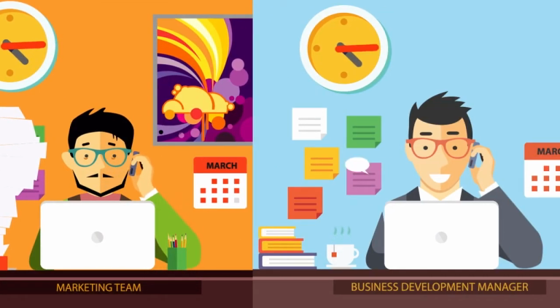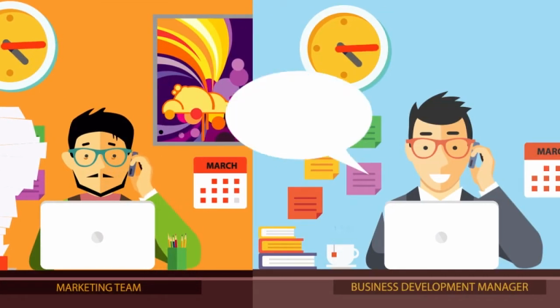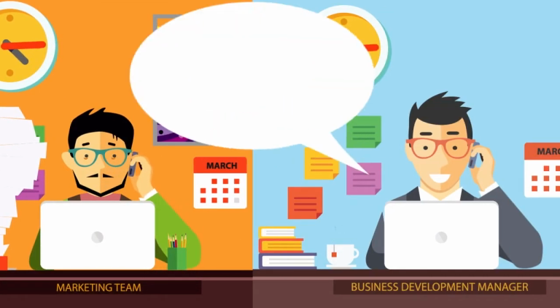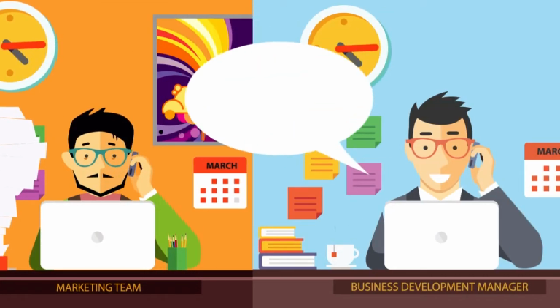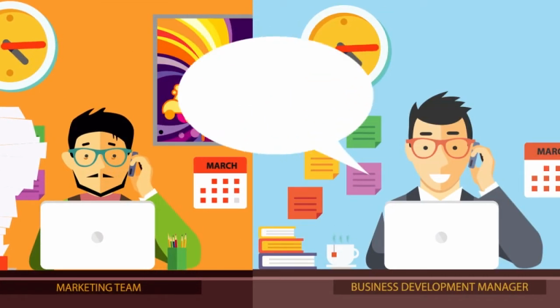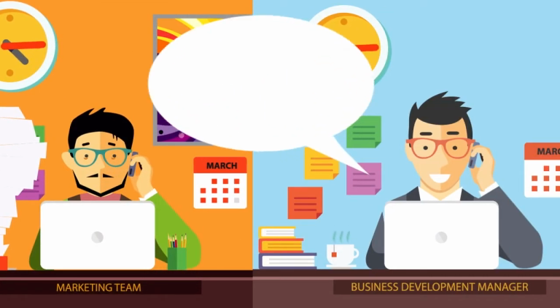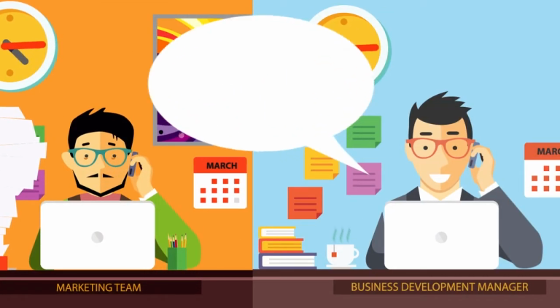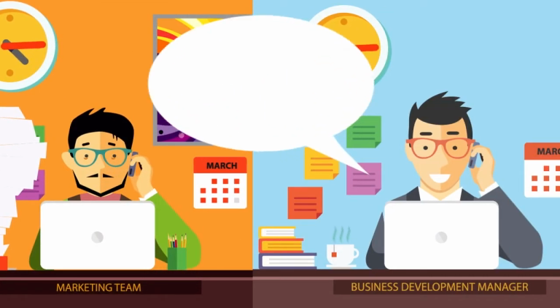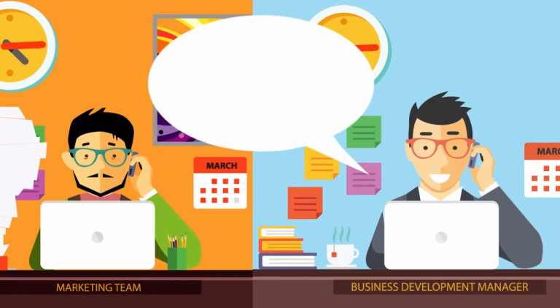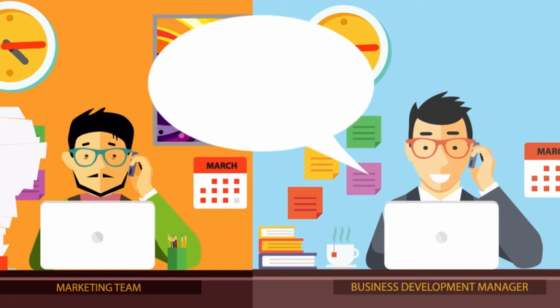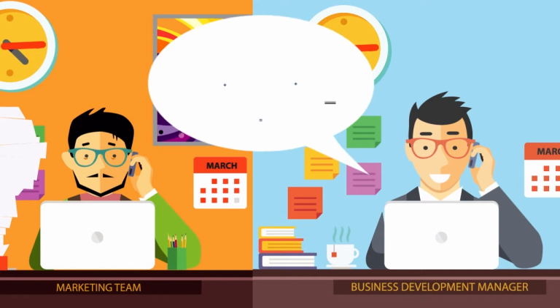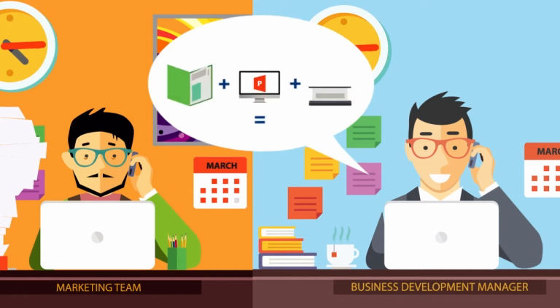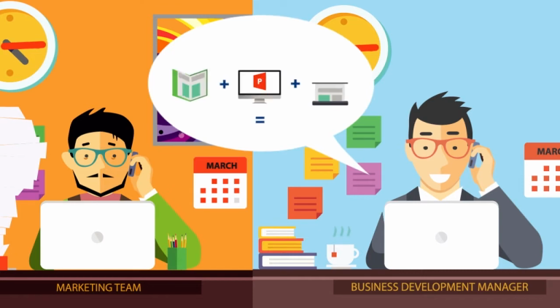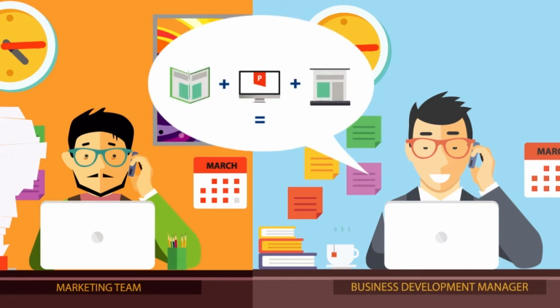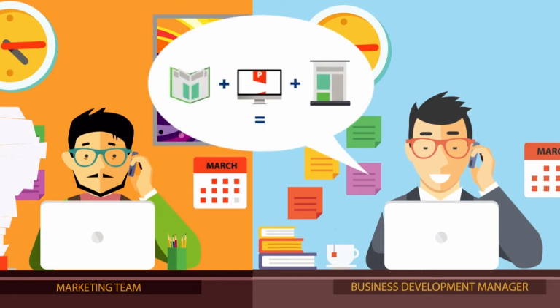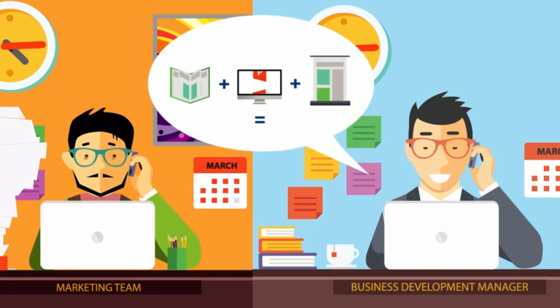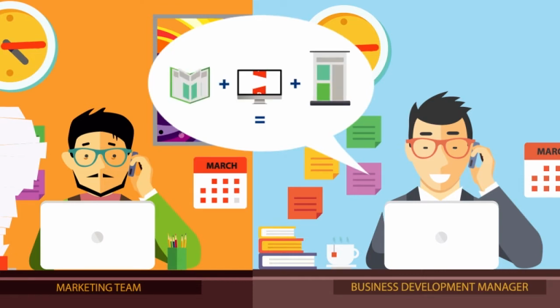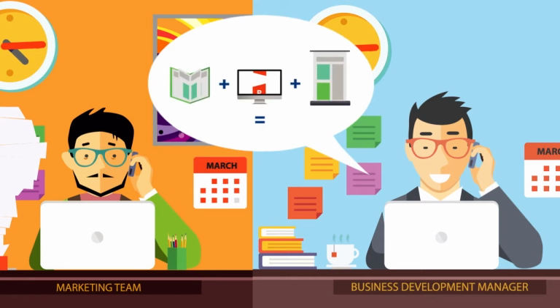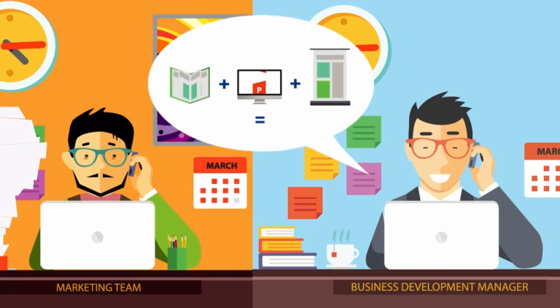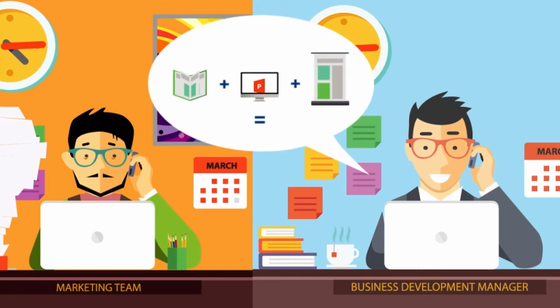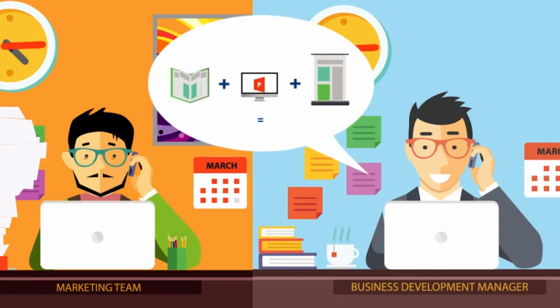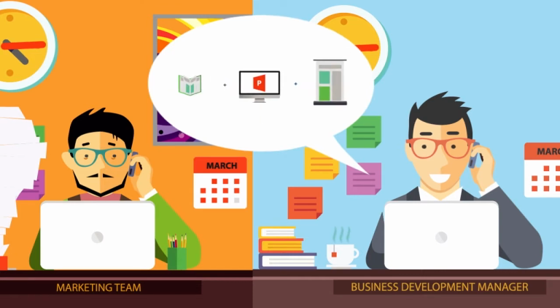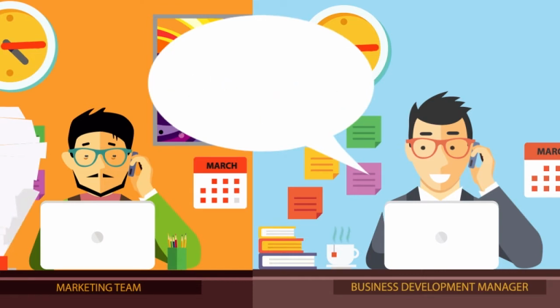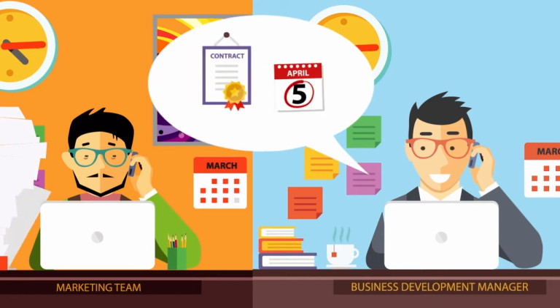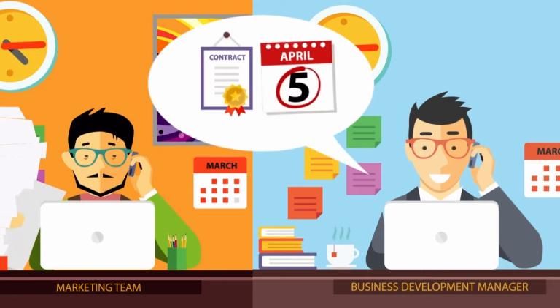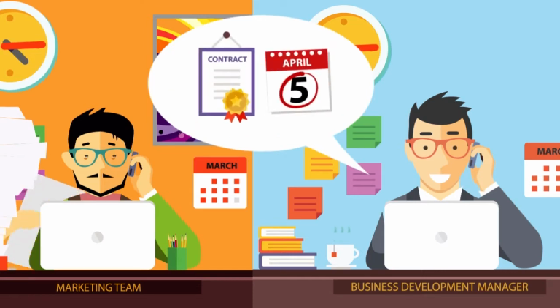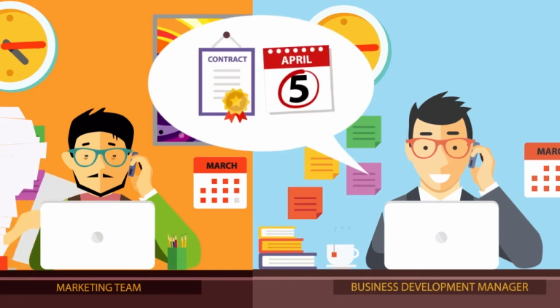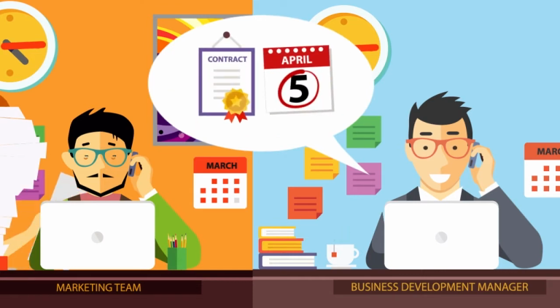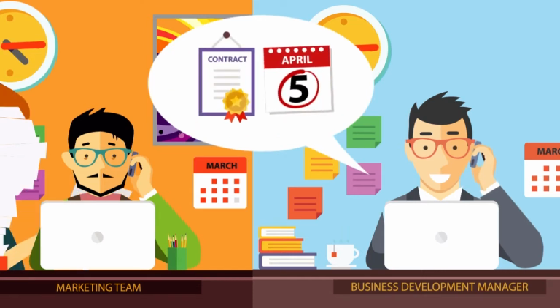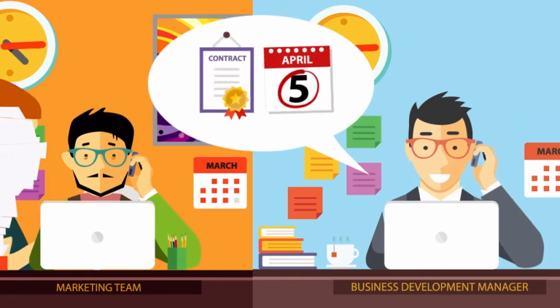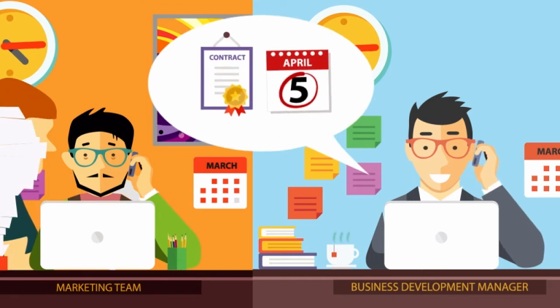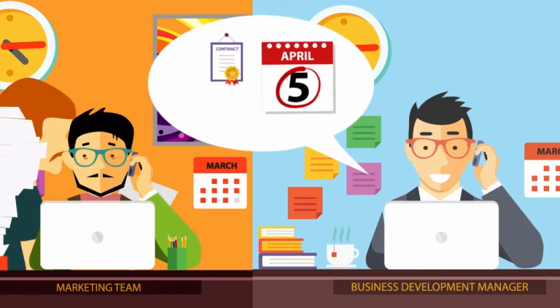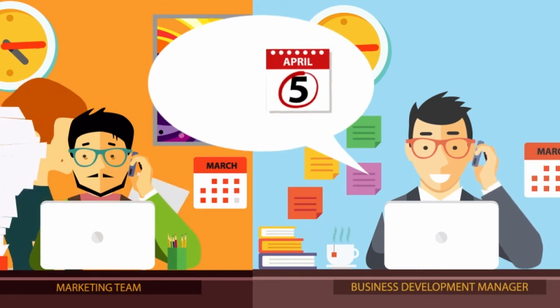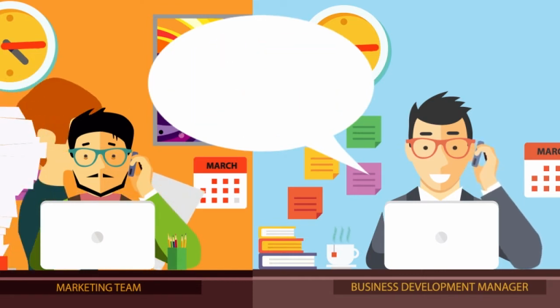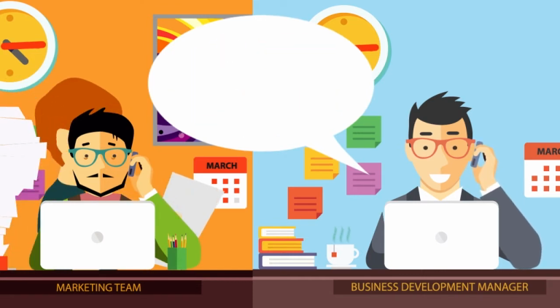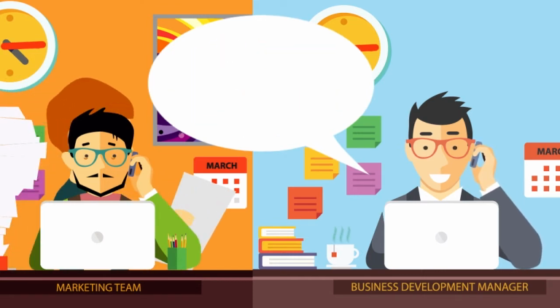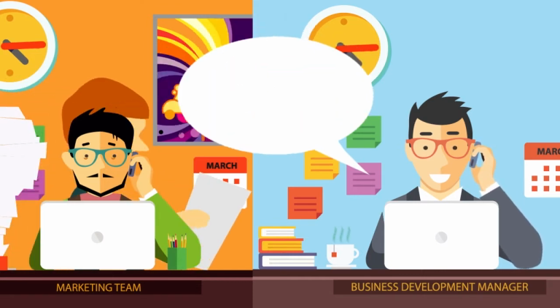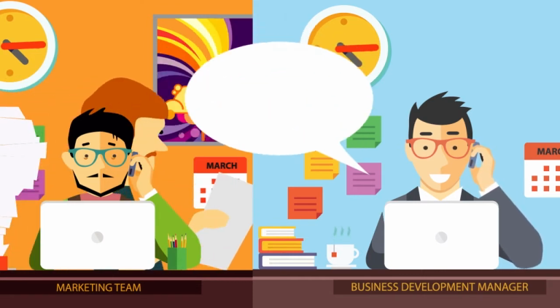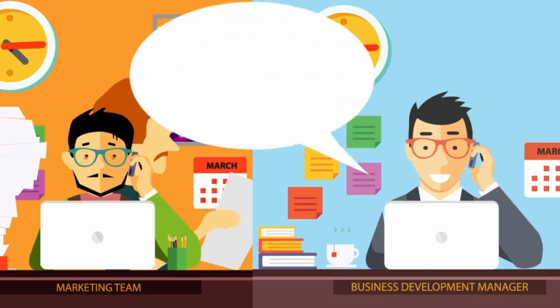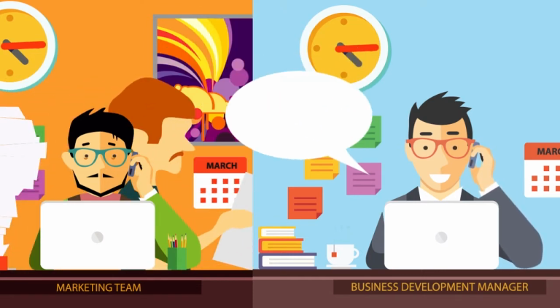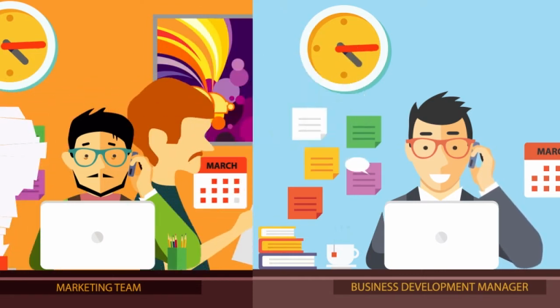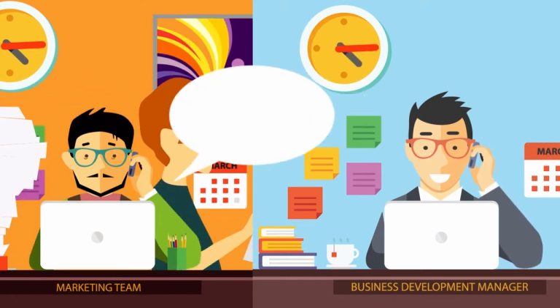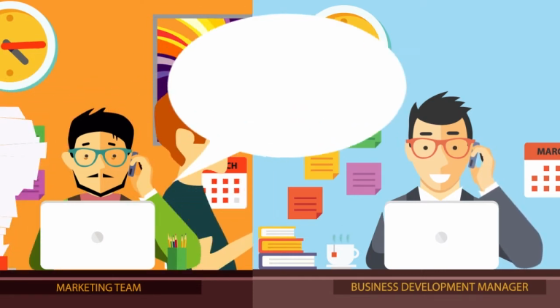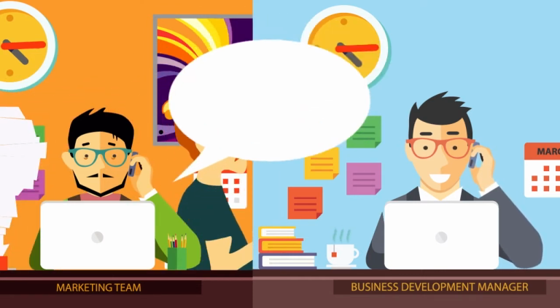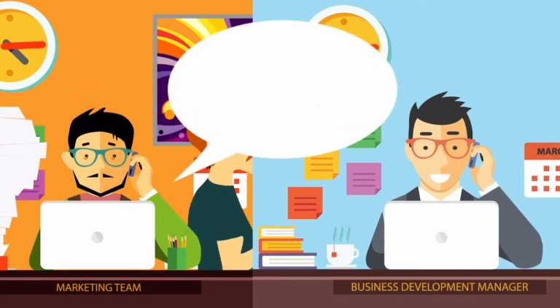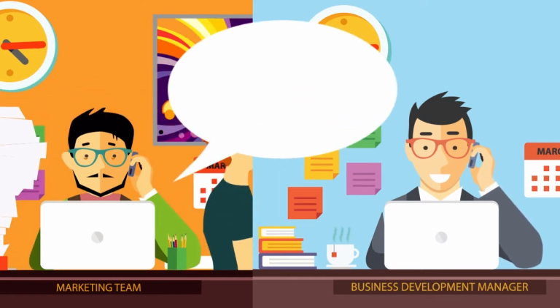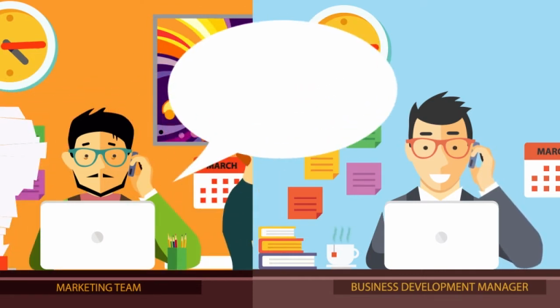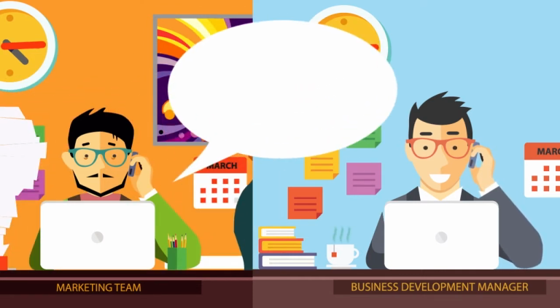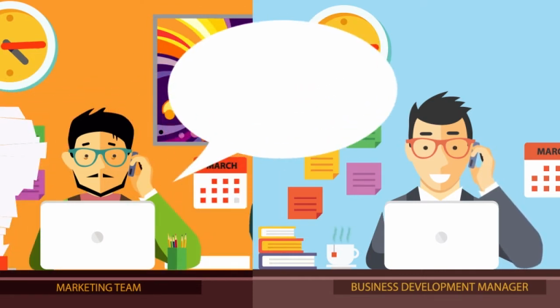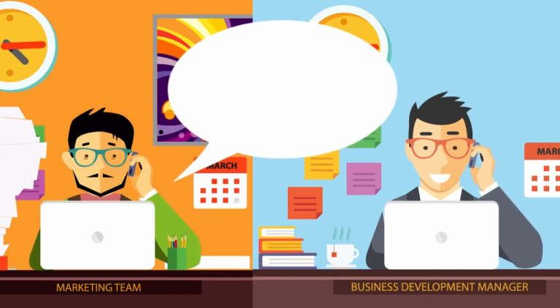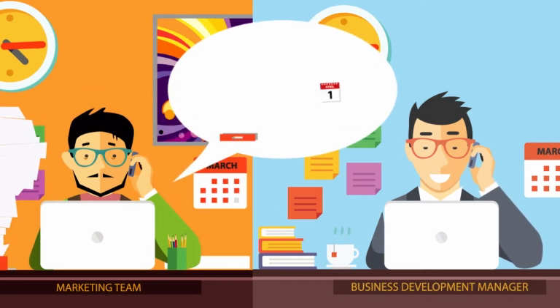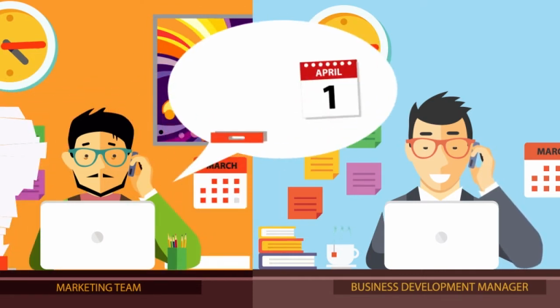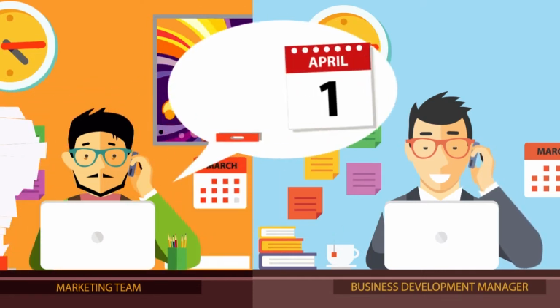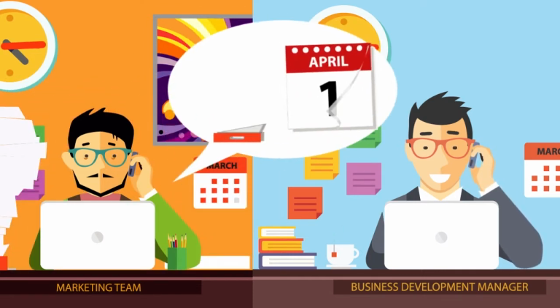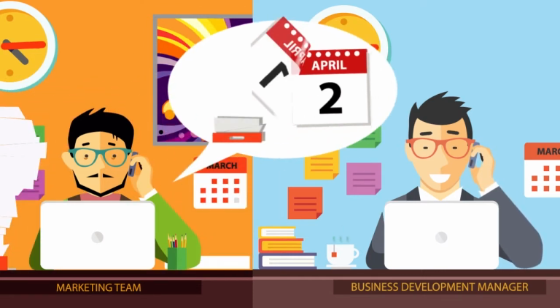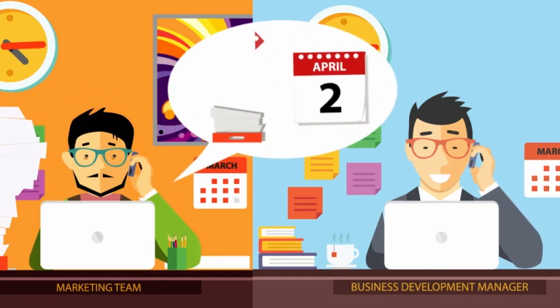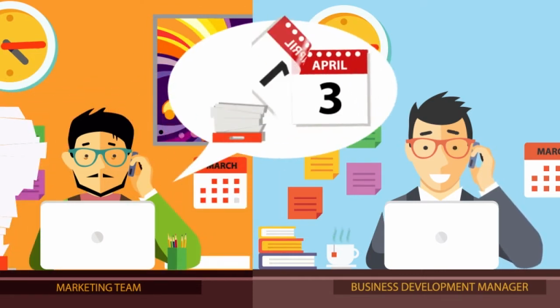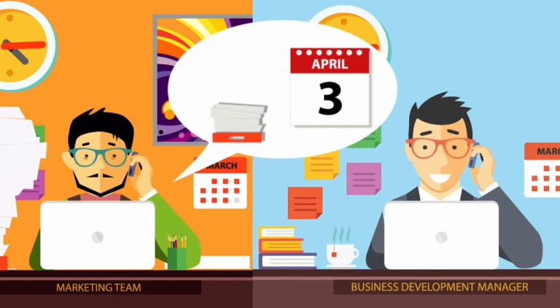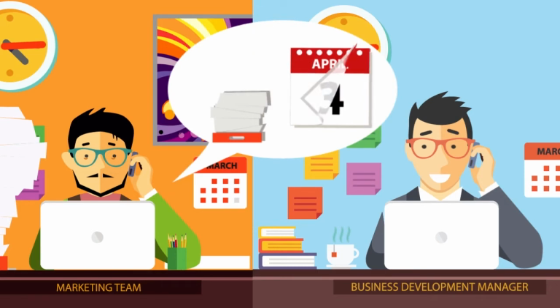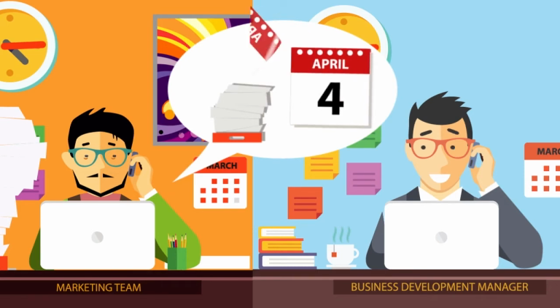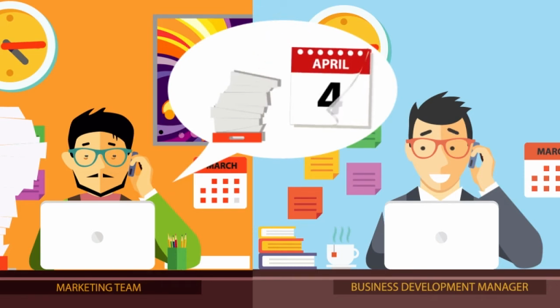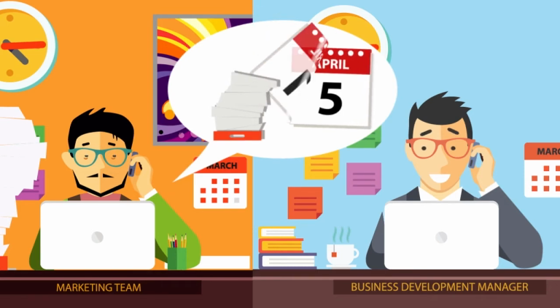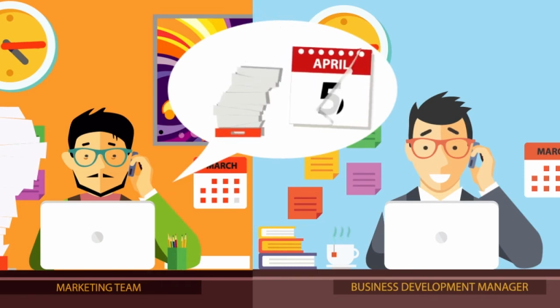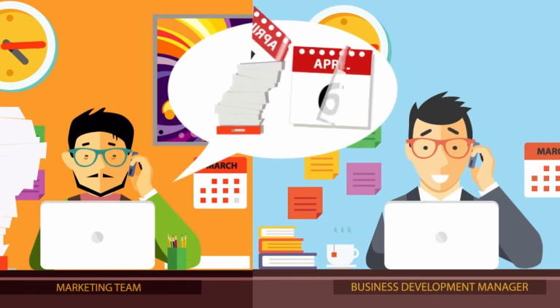Dave calls his in-house marketing team for help. But they're so busy, they can't make Dave's deadline.